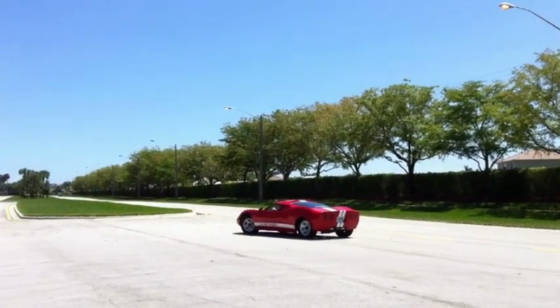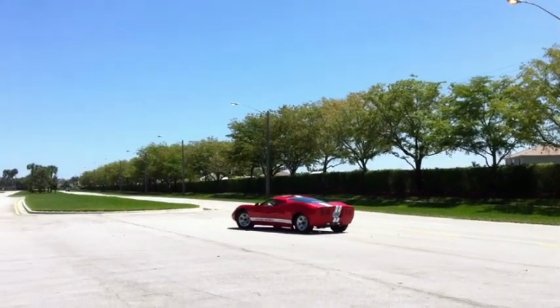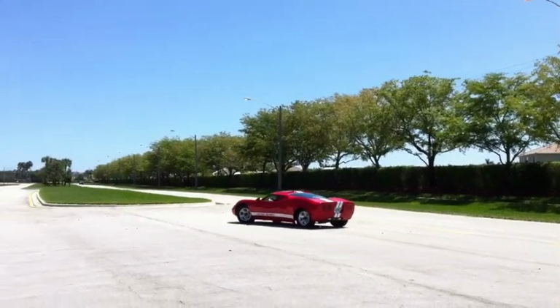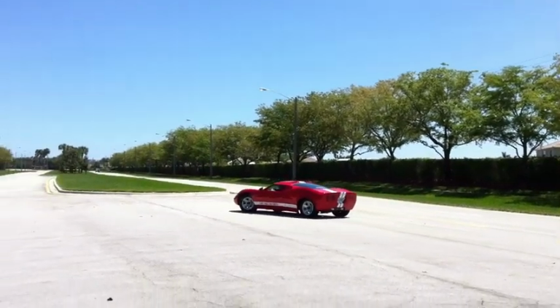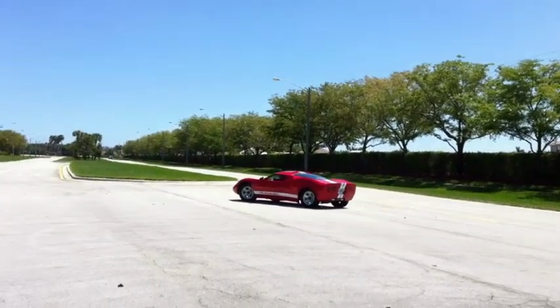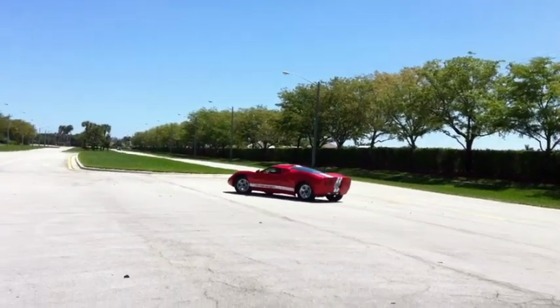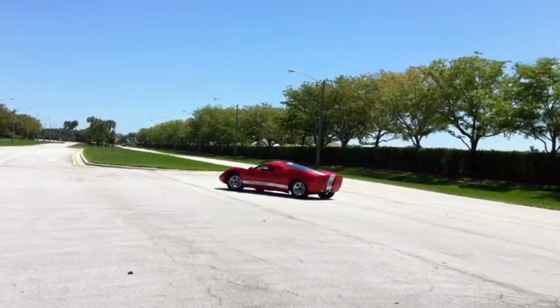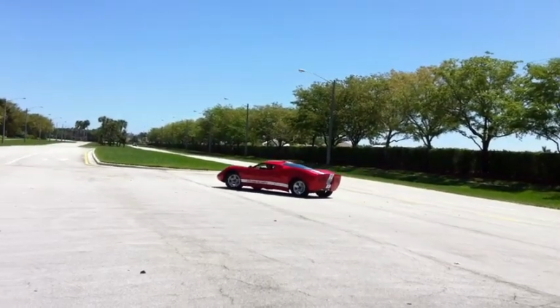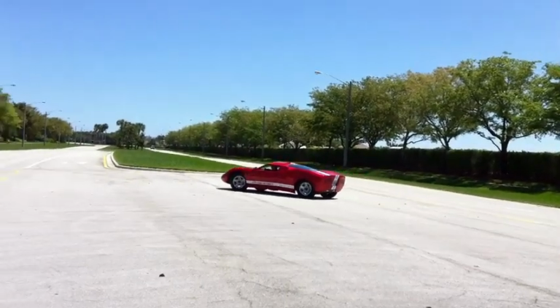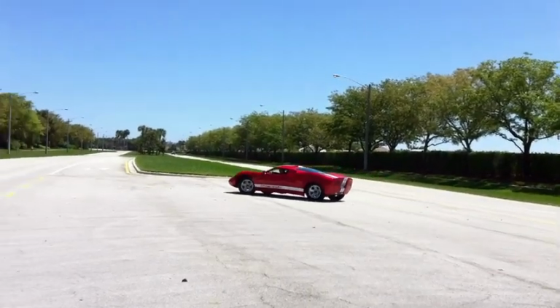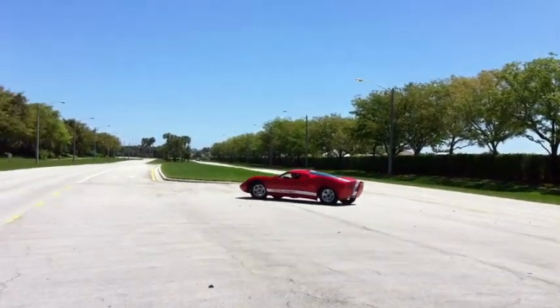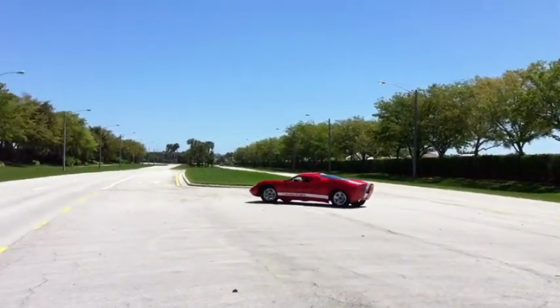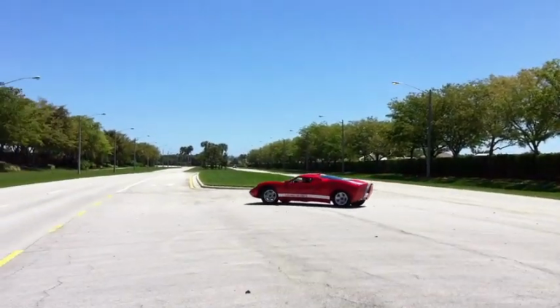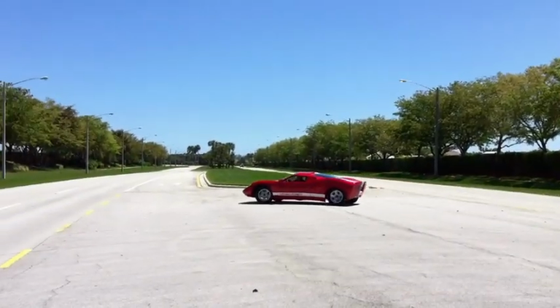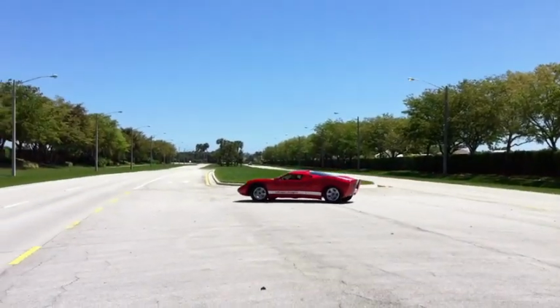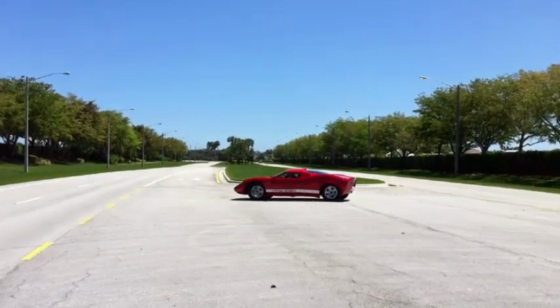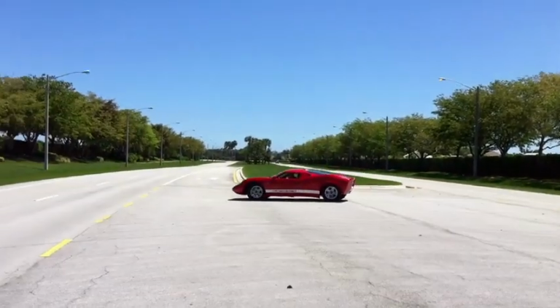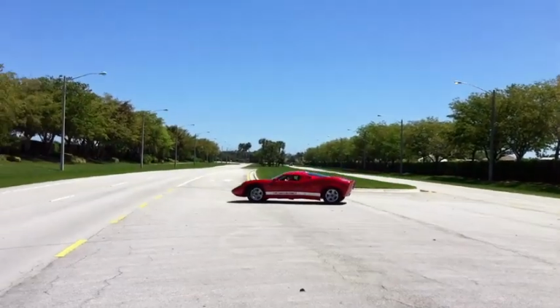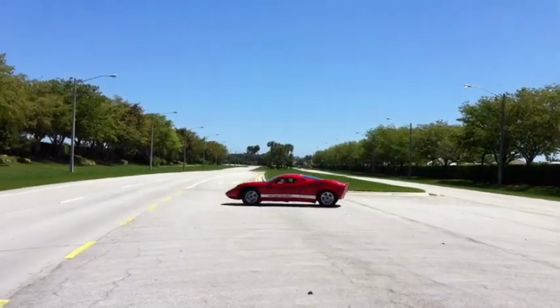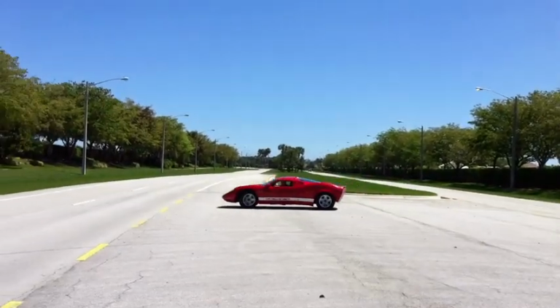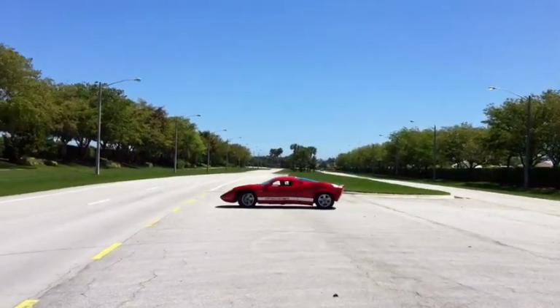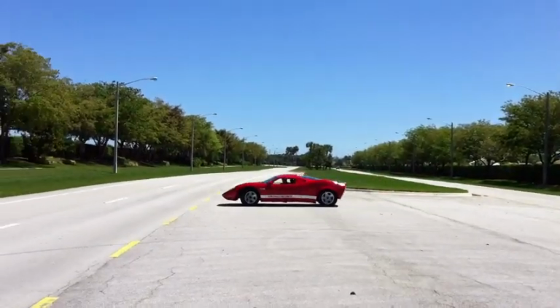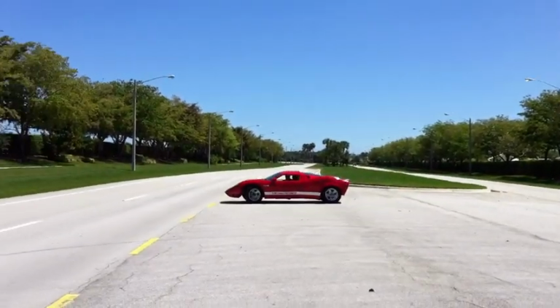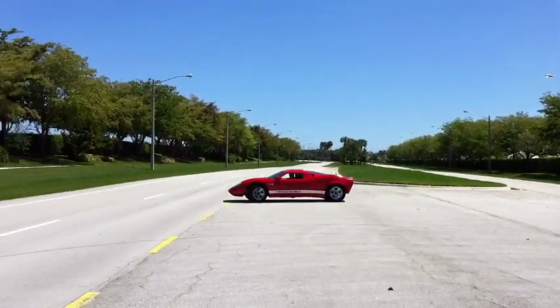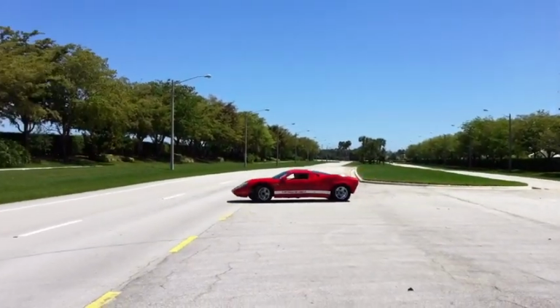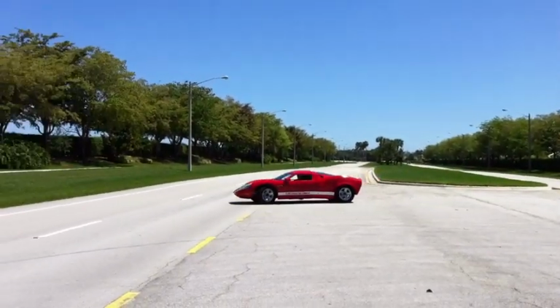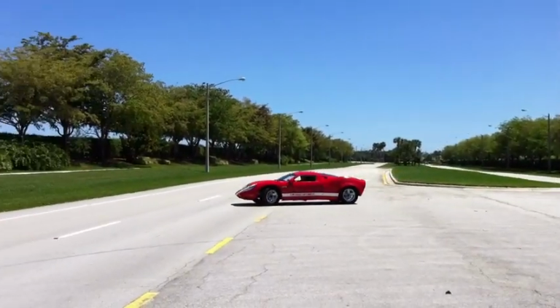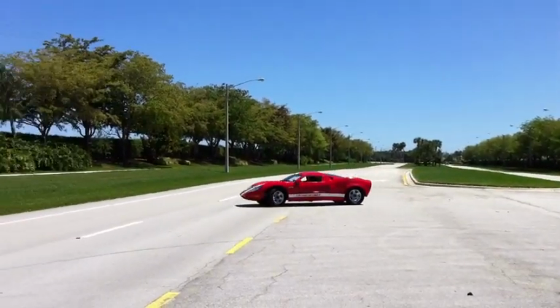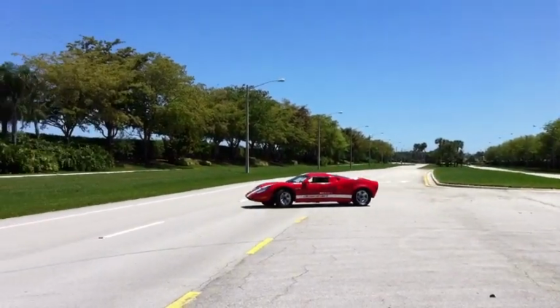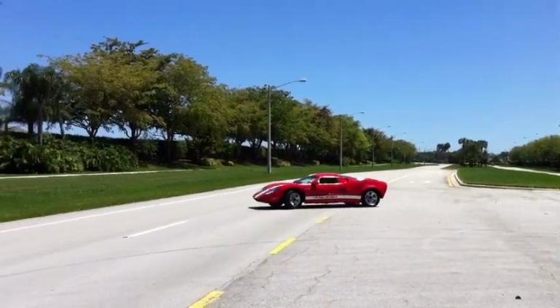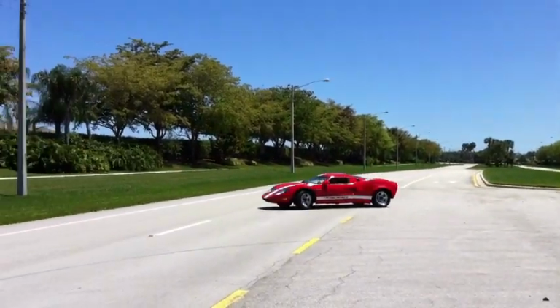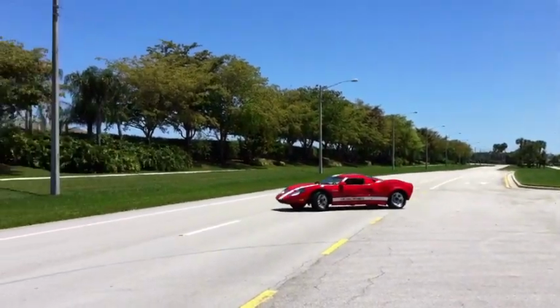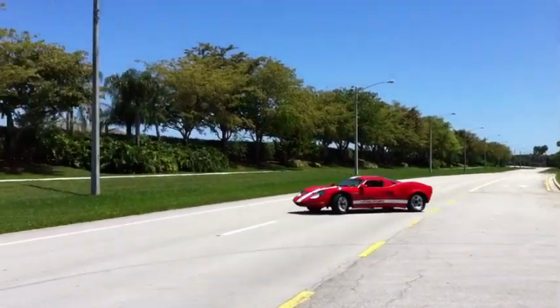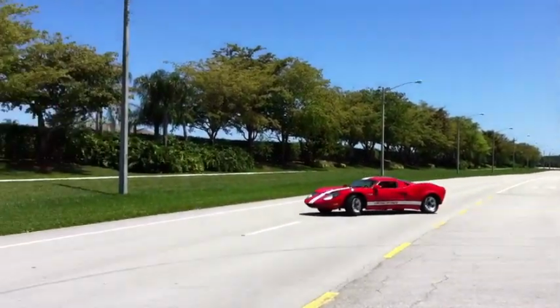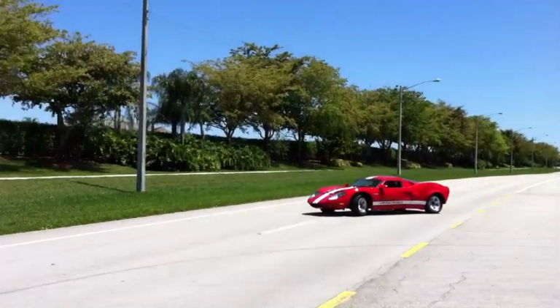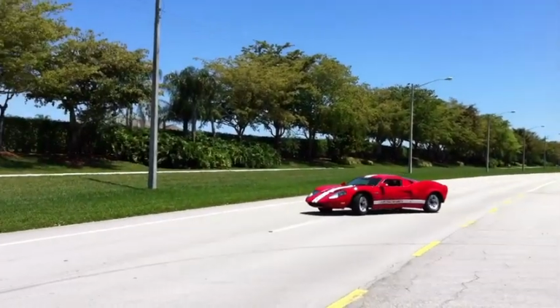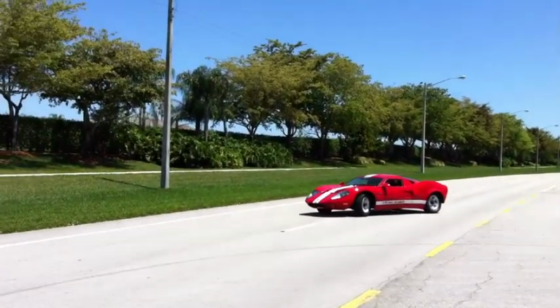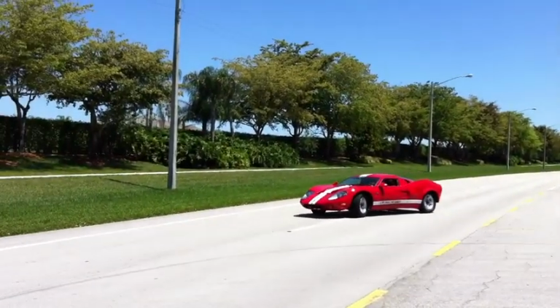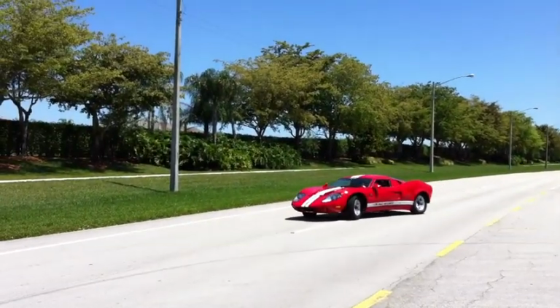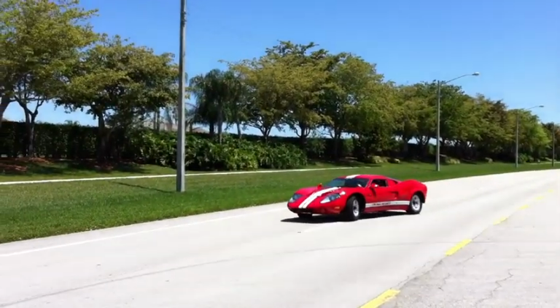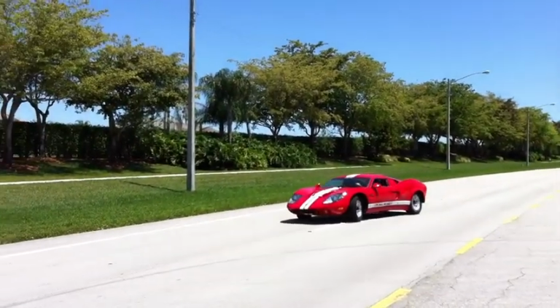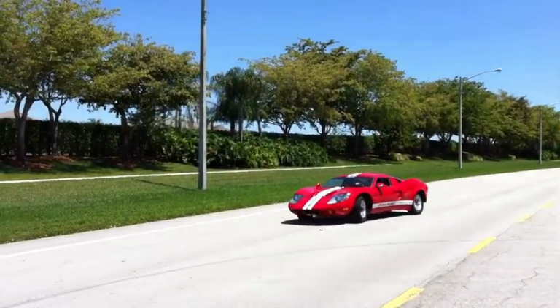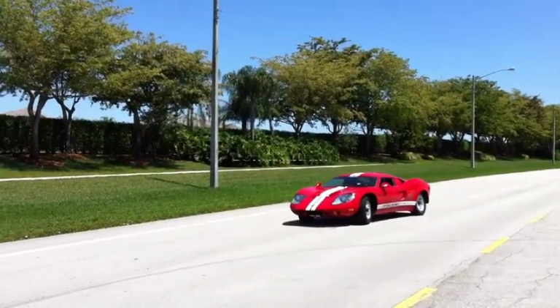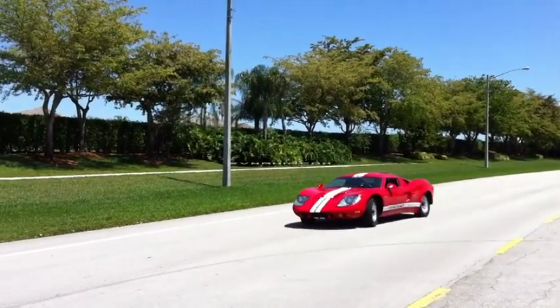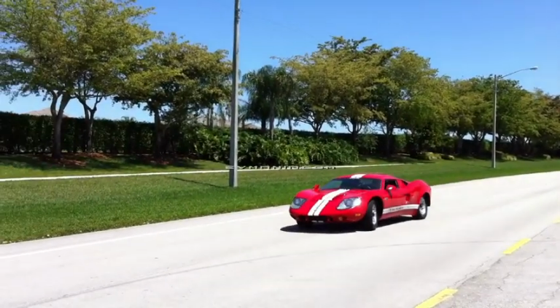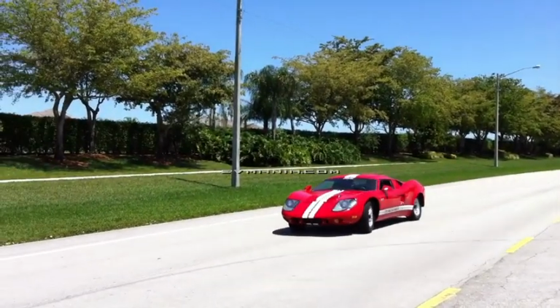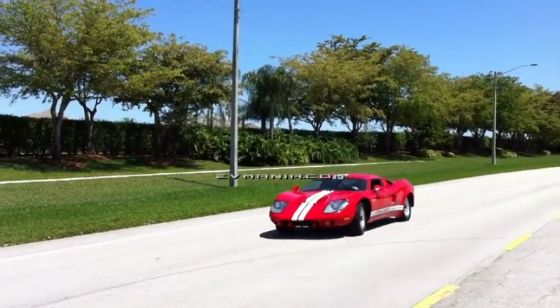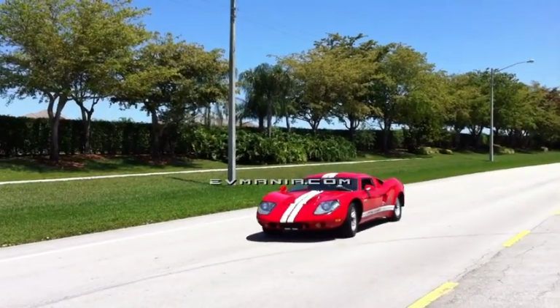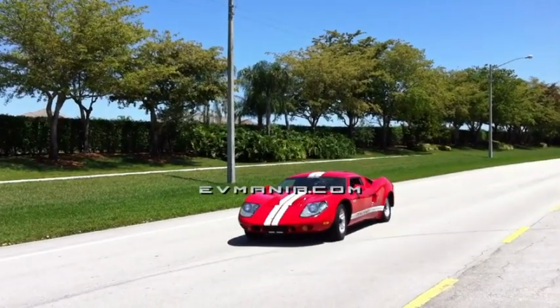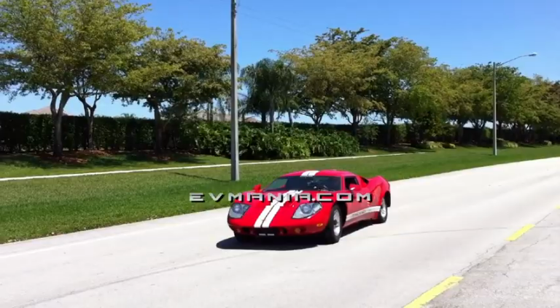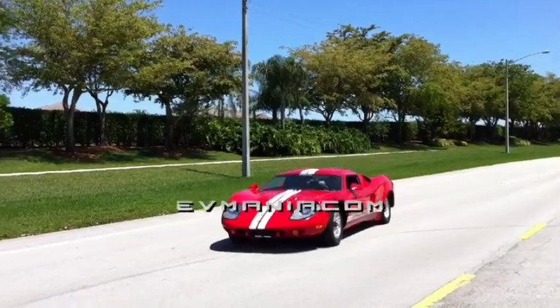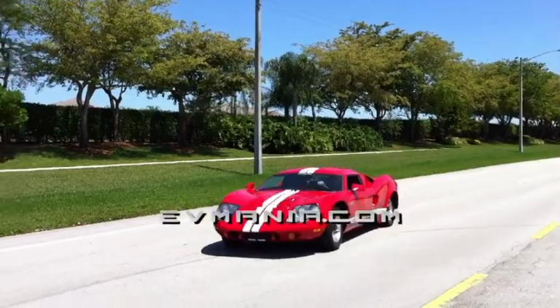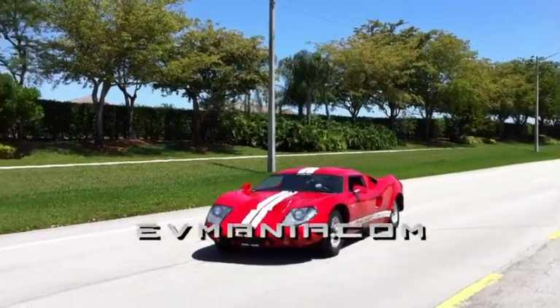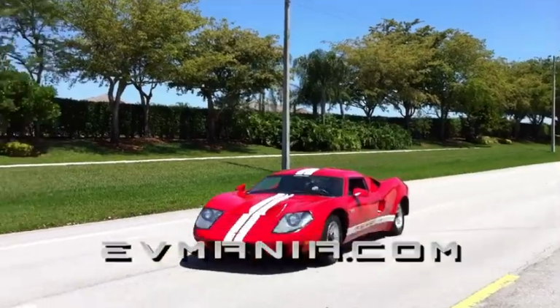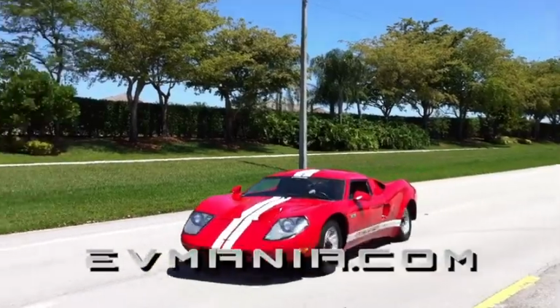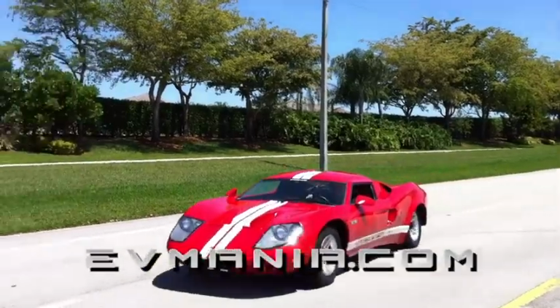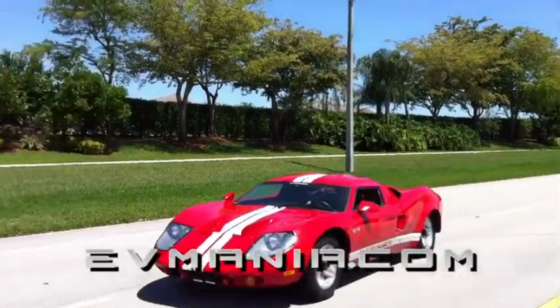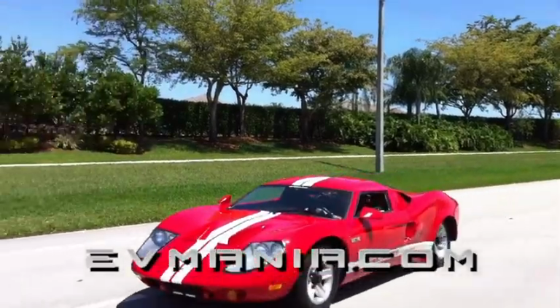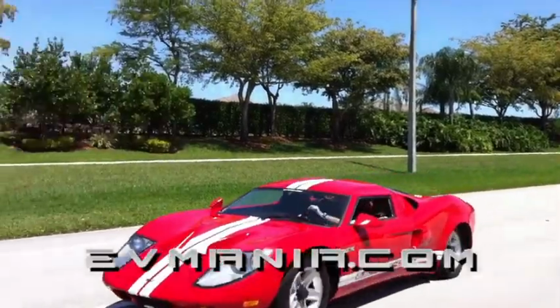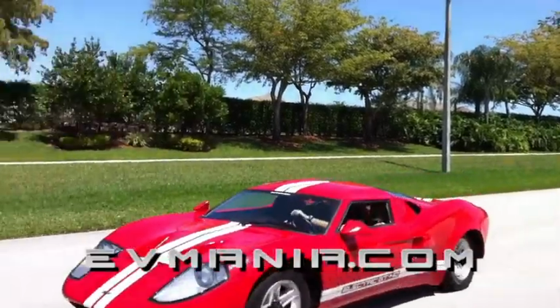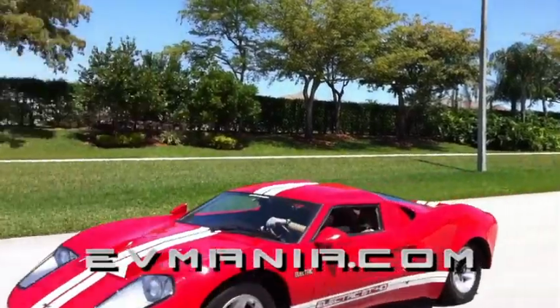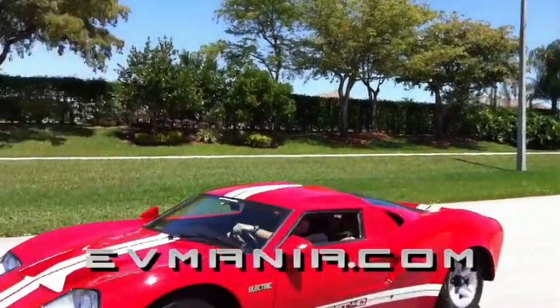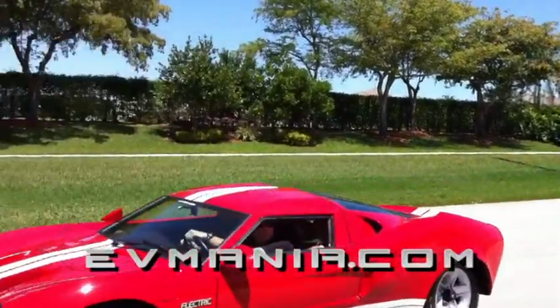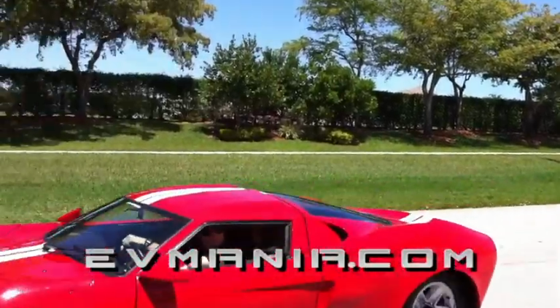For the complete story and lots more pictures of the car and the build process, visit EVmania.com.